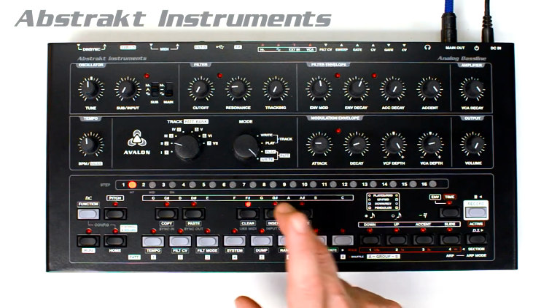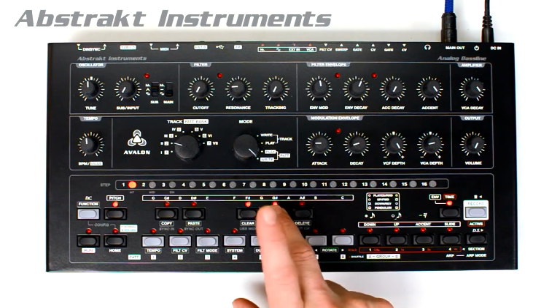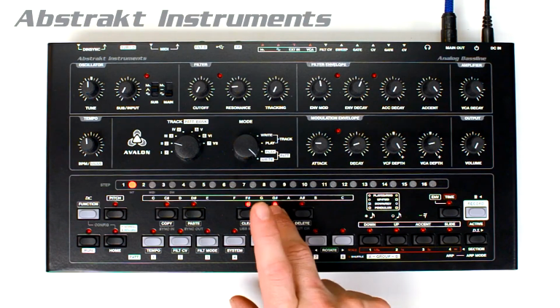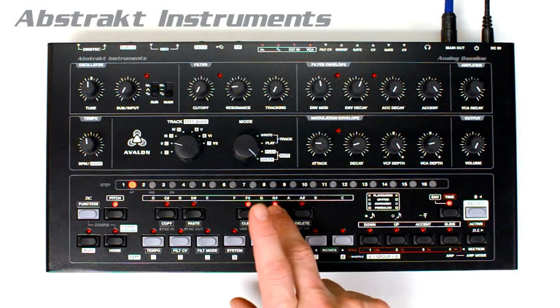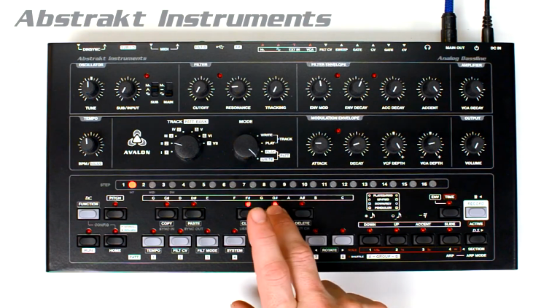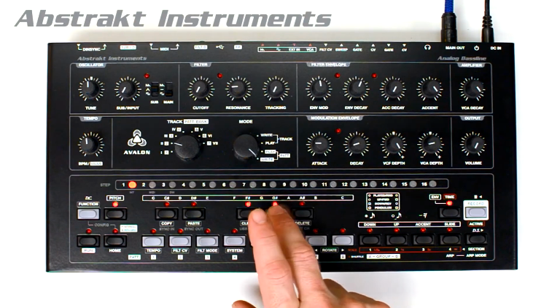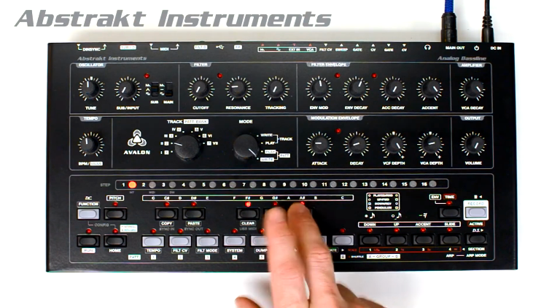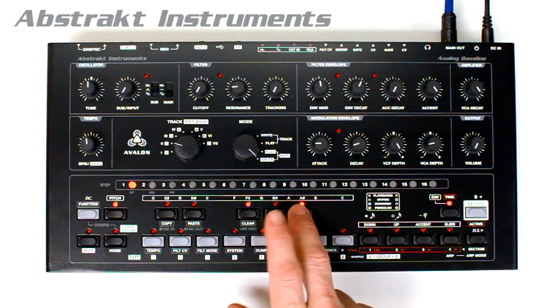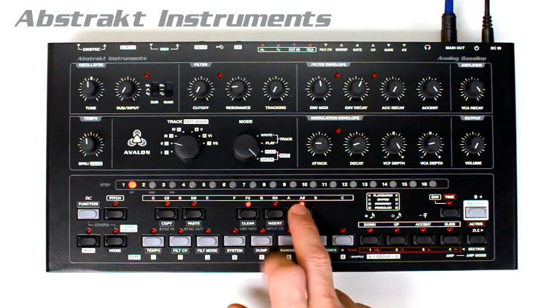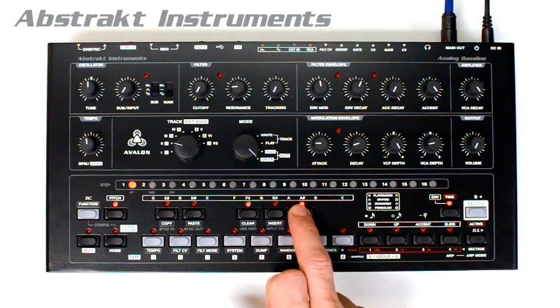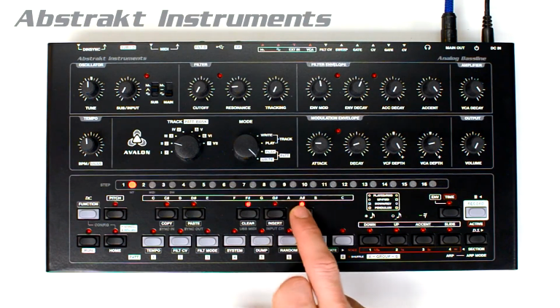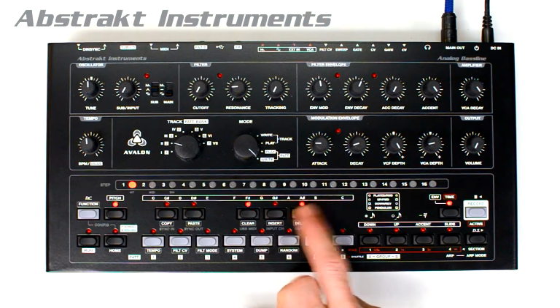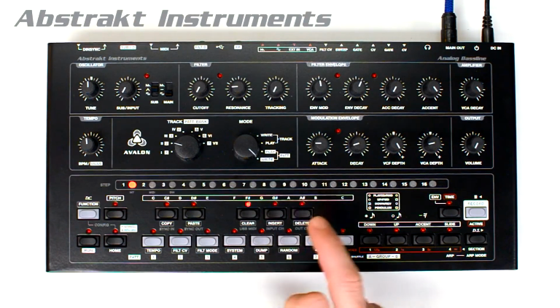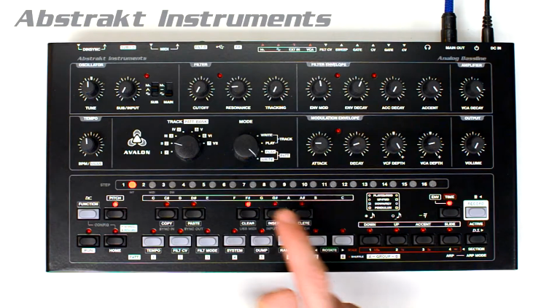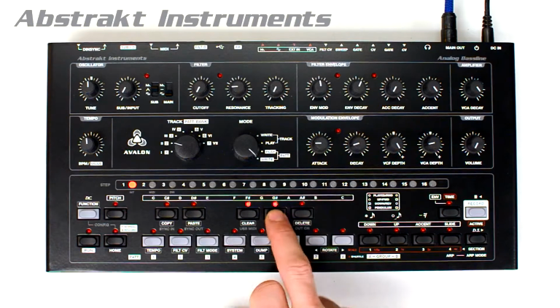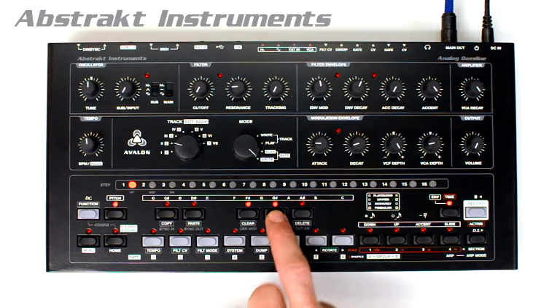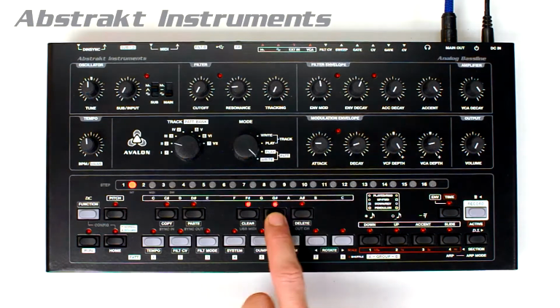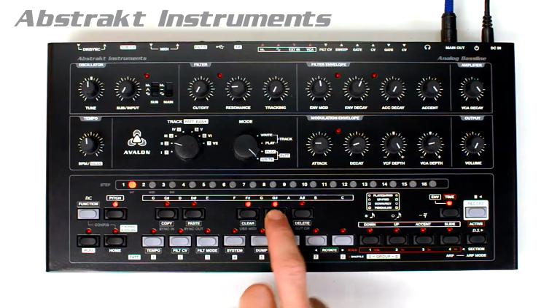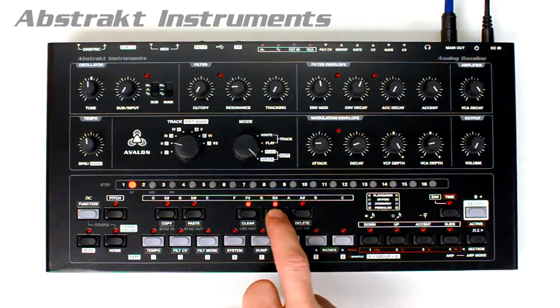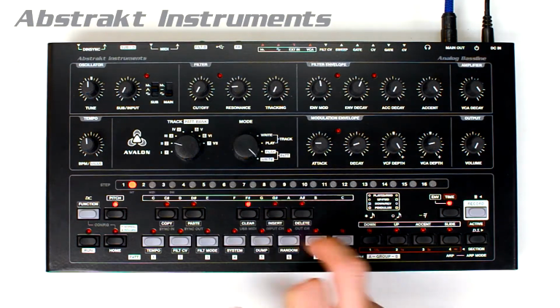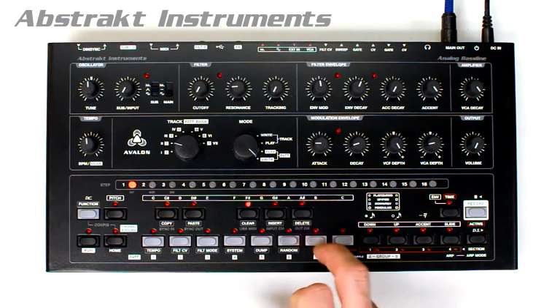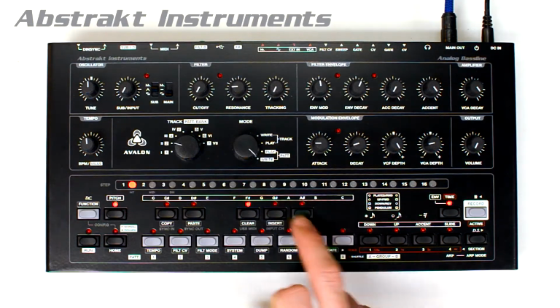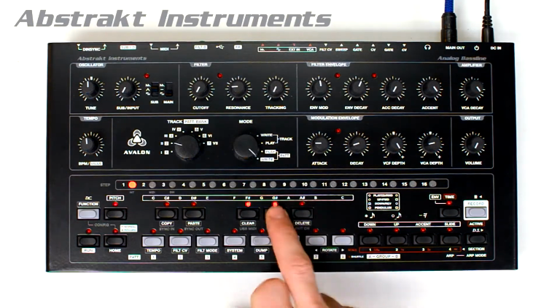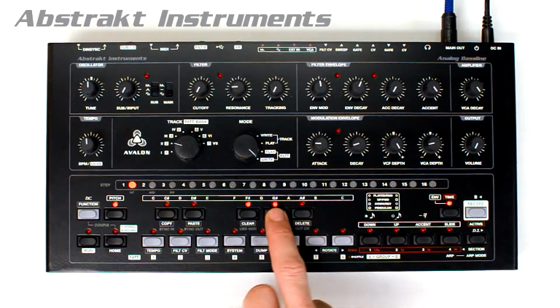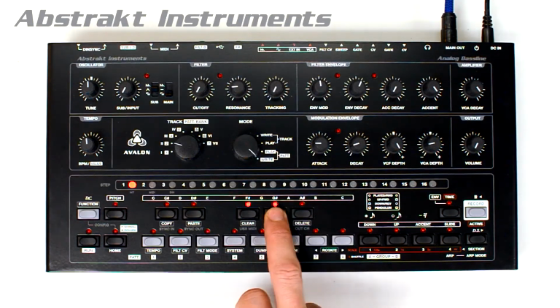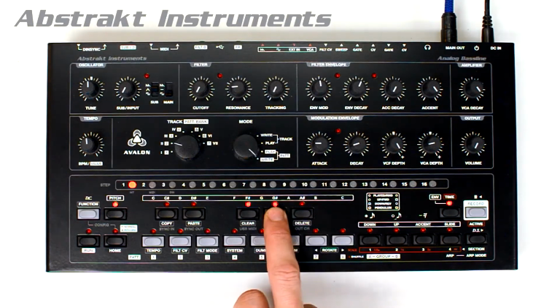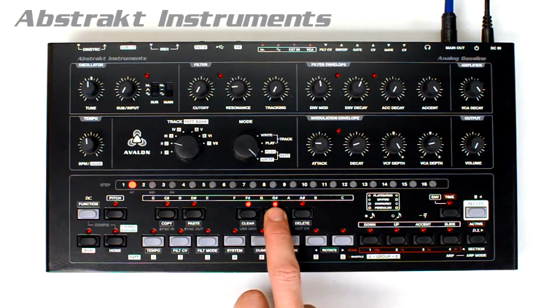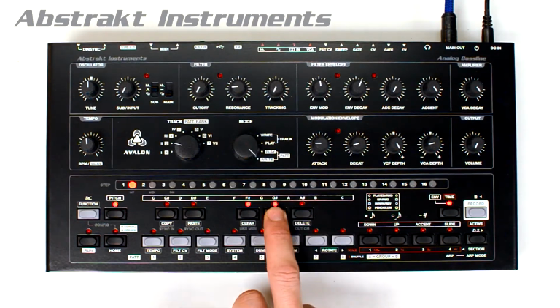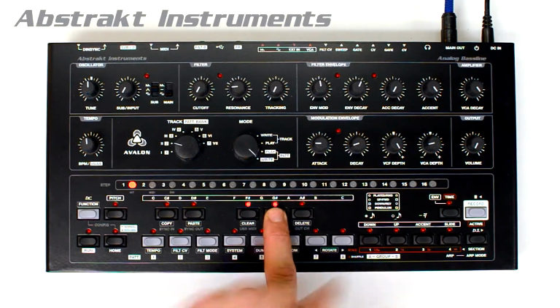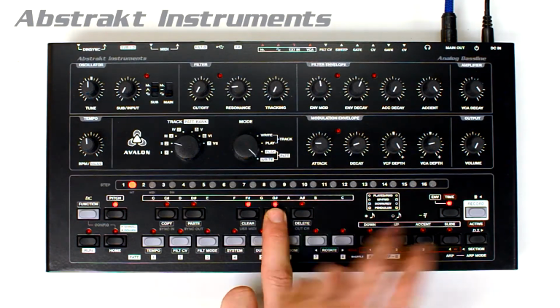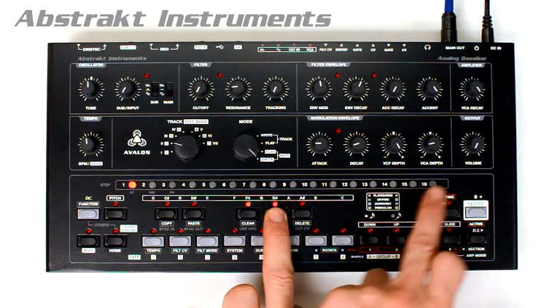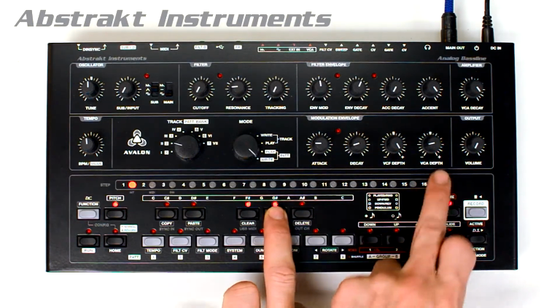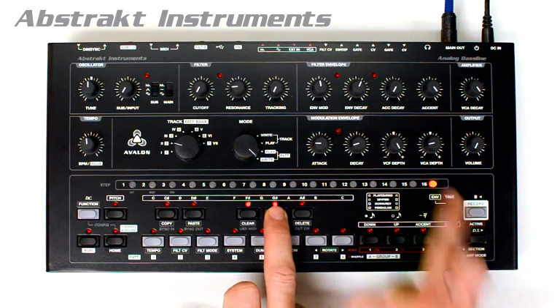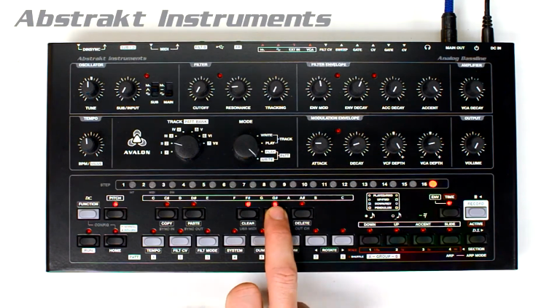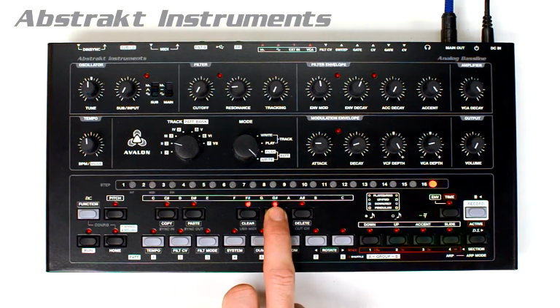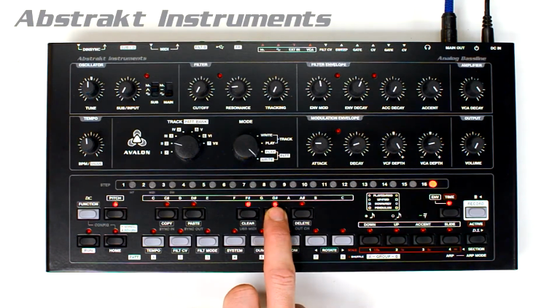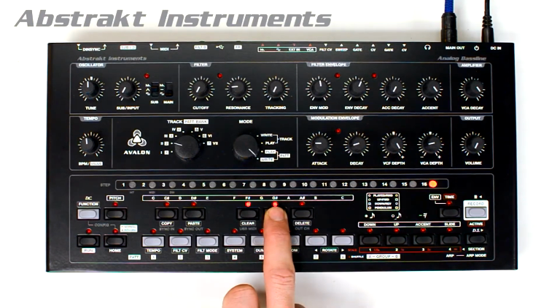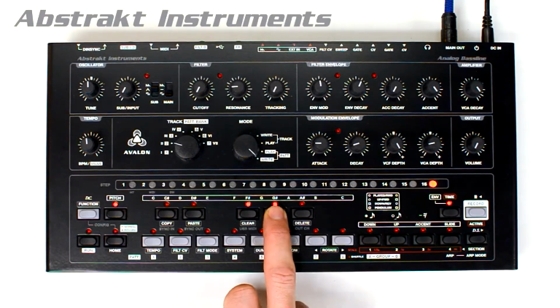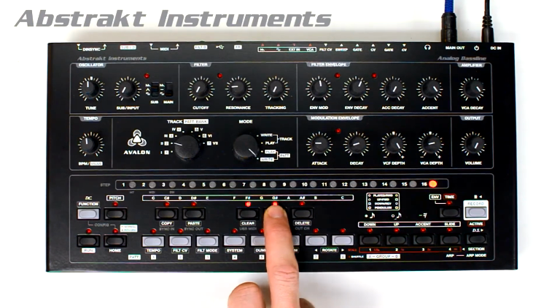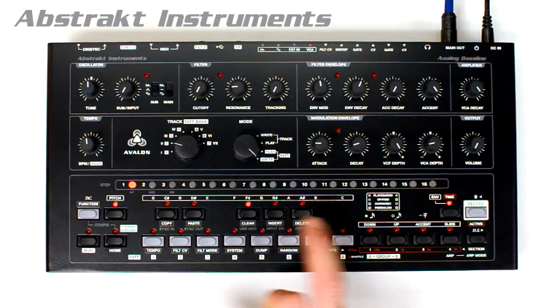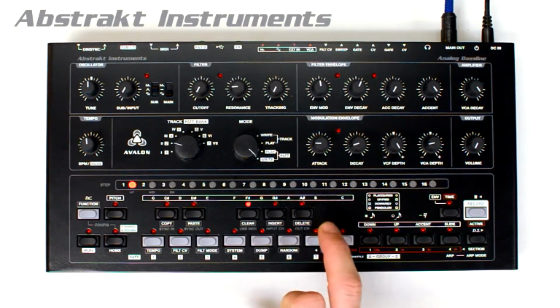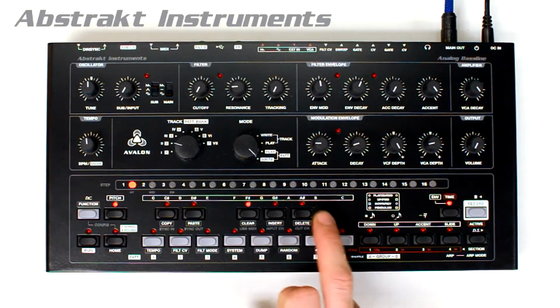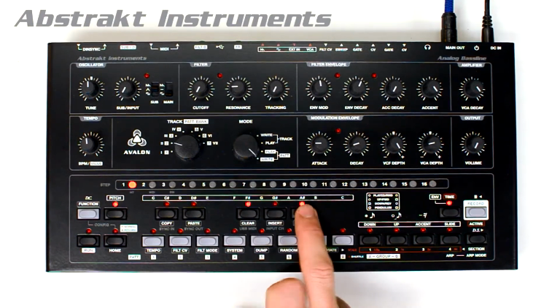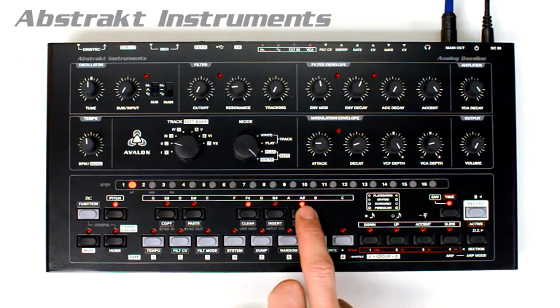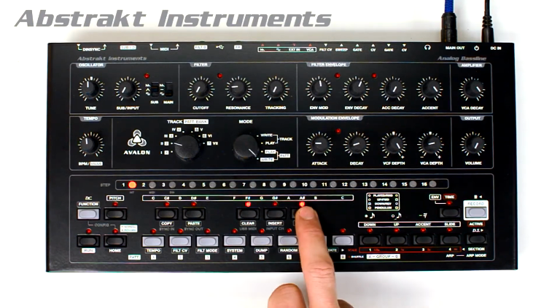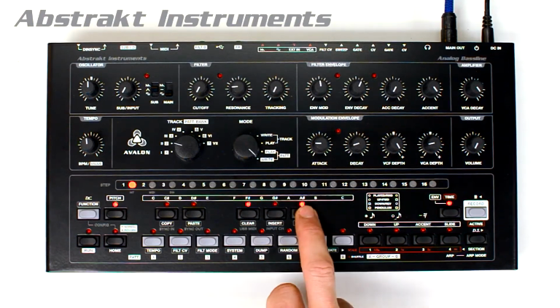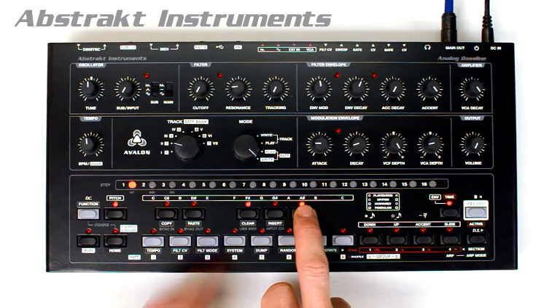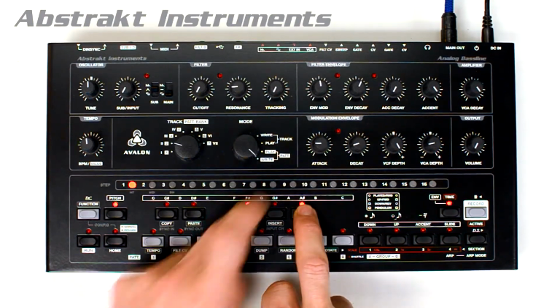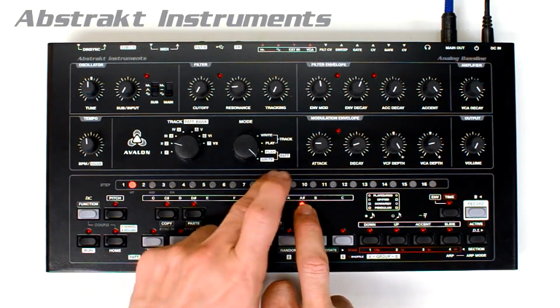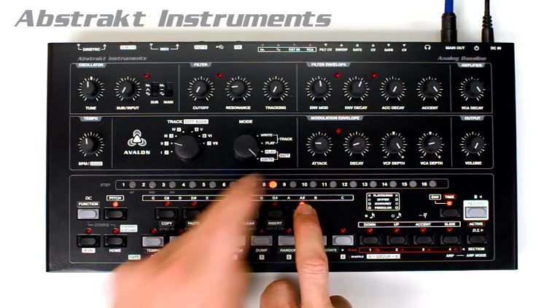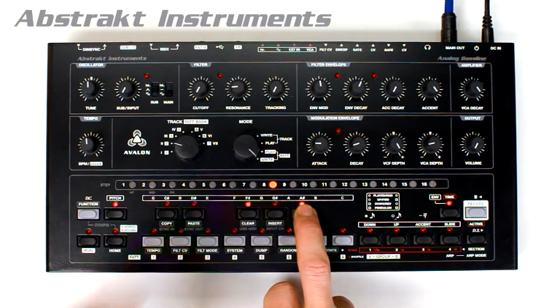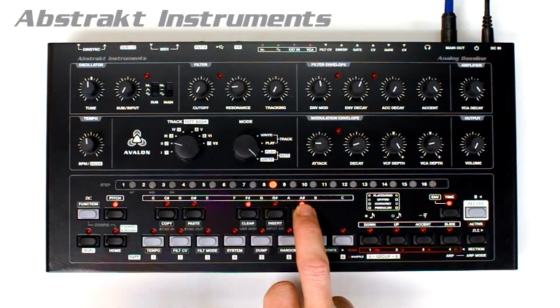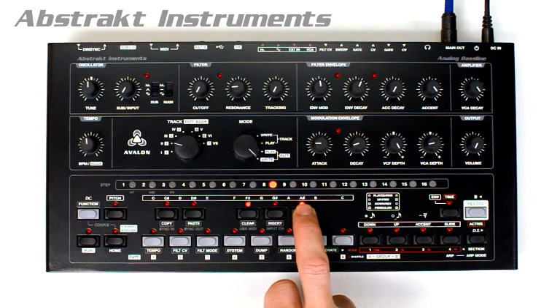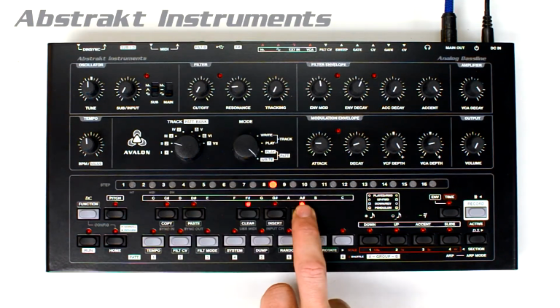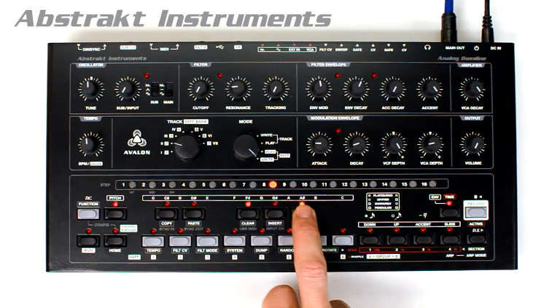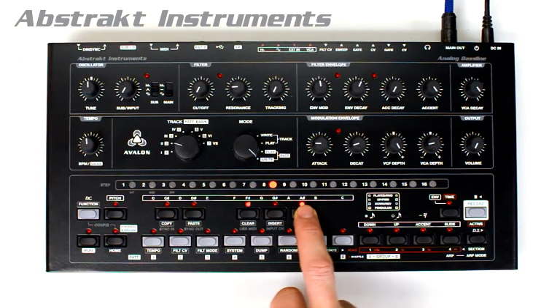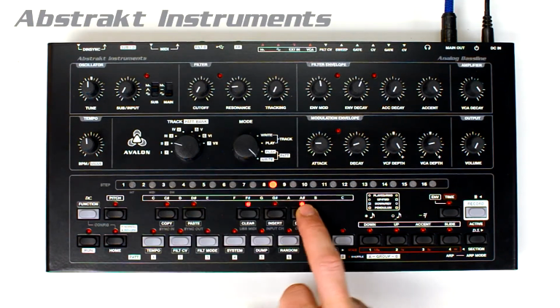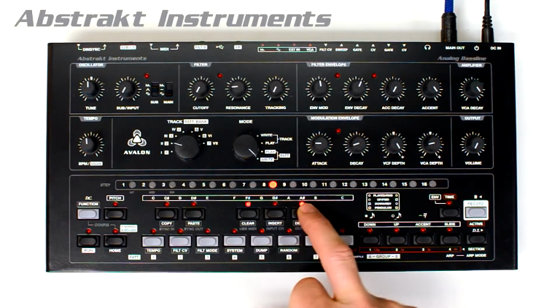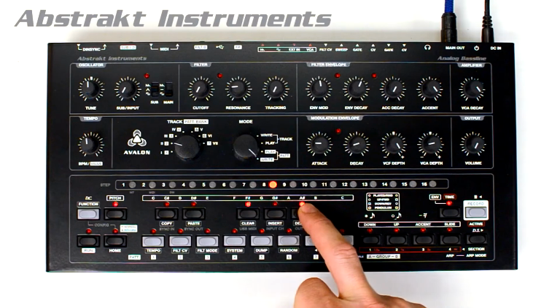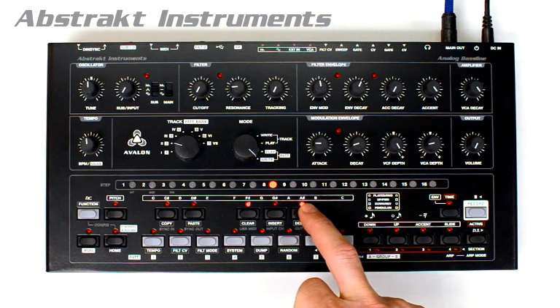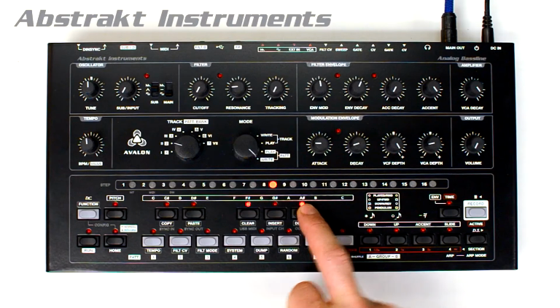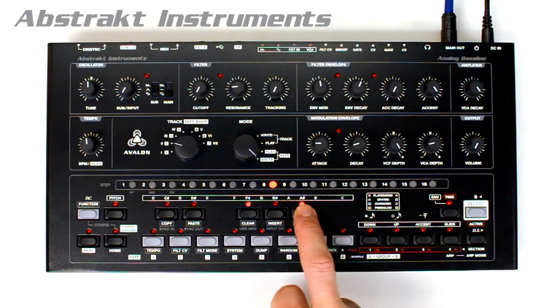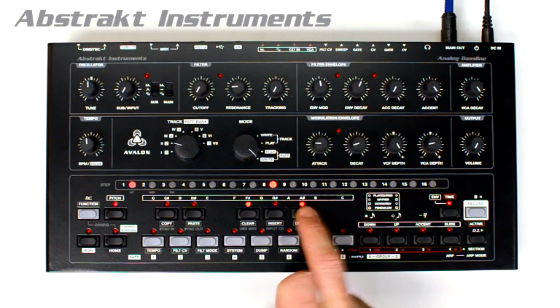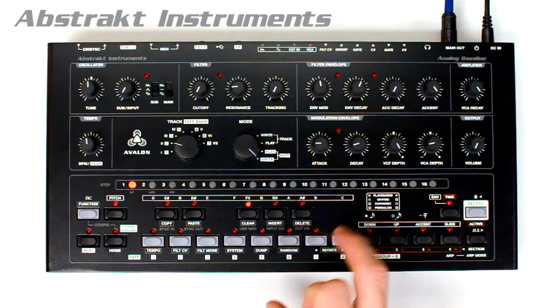For the MIDI input and output channels, you simply press and hold the button and select which channel you want using the 16 step buttons.